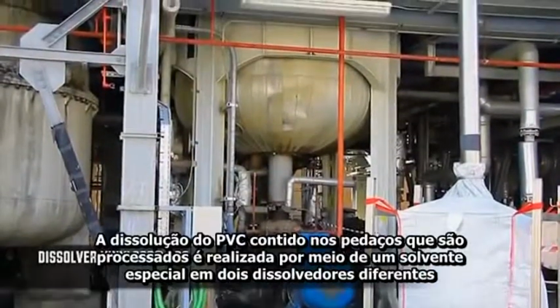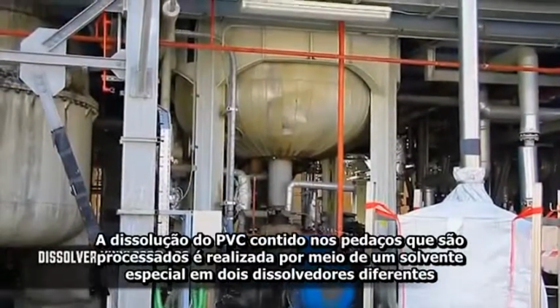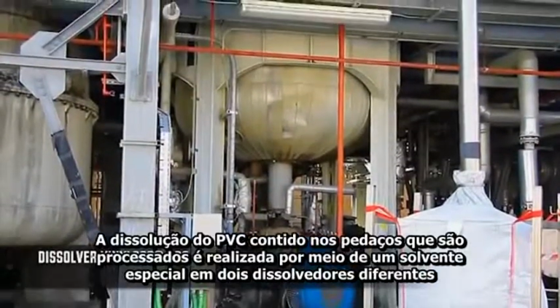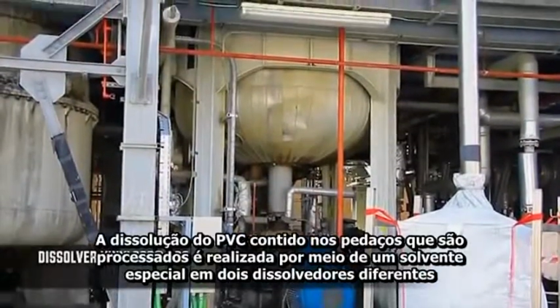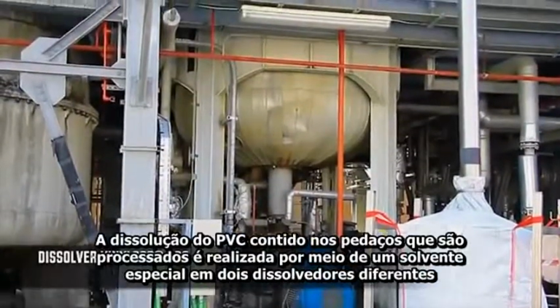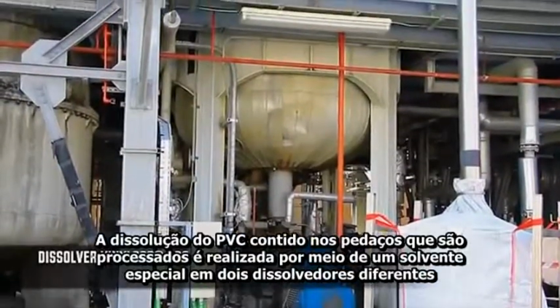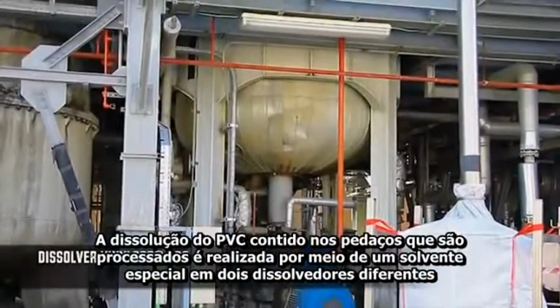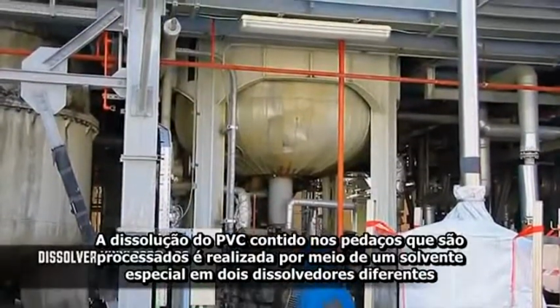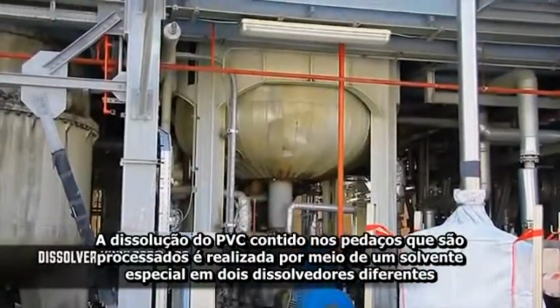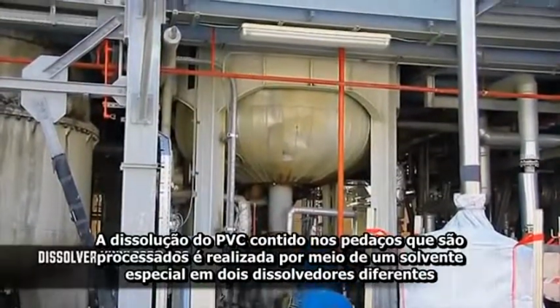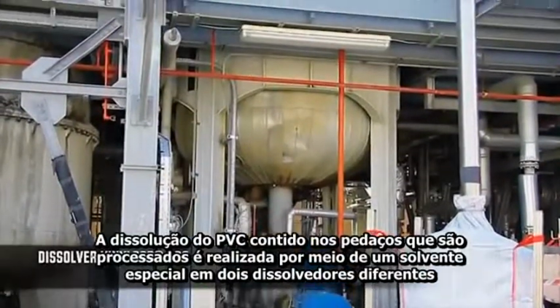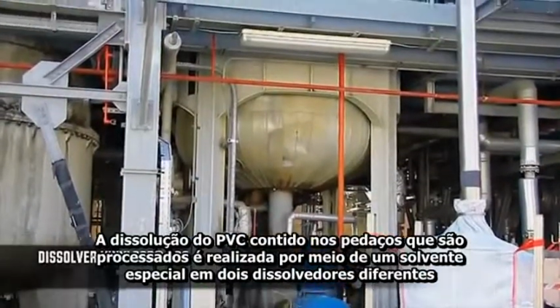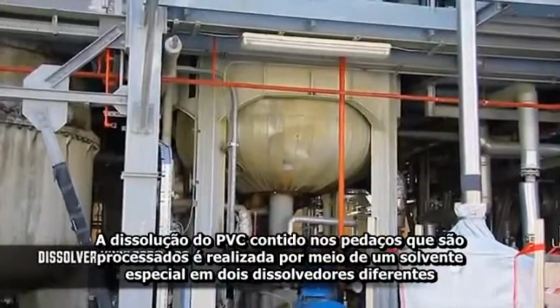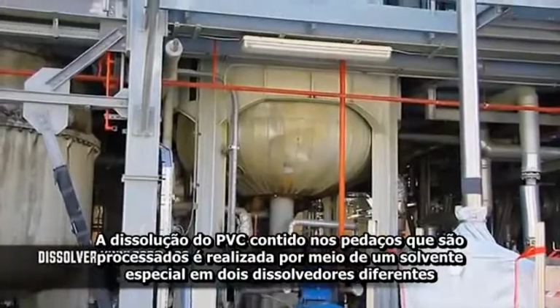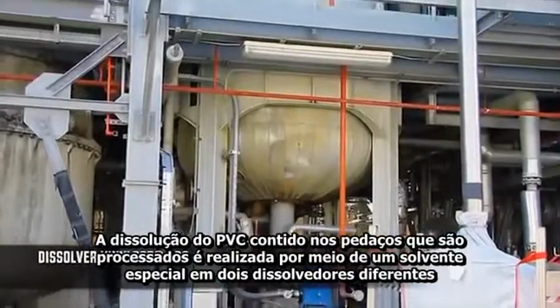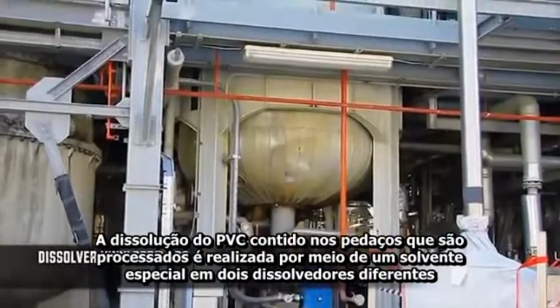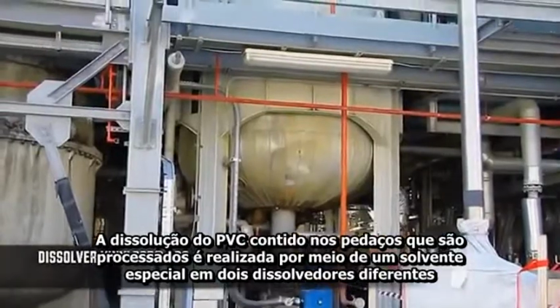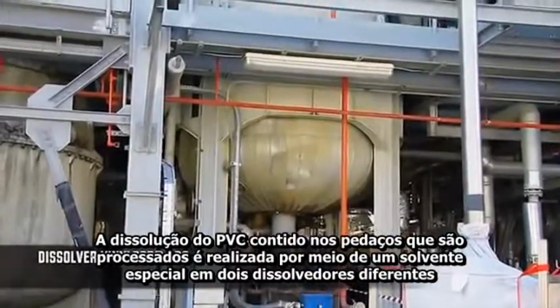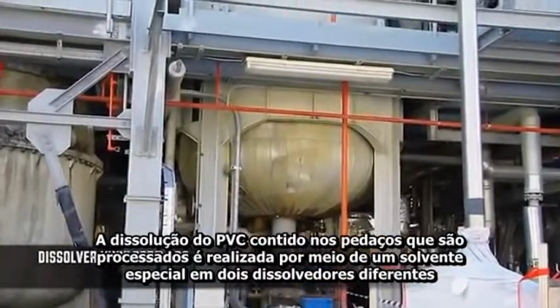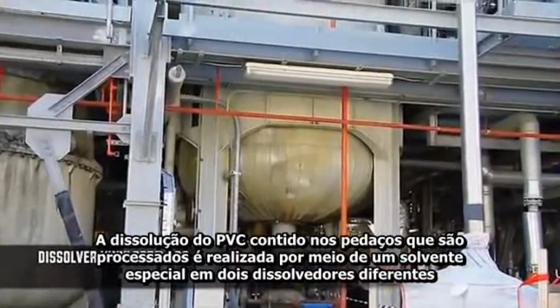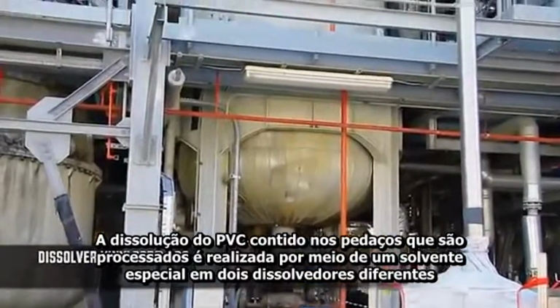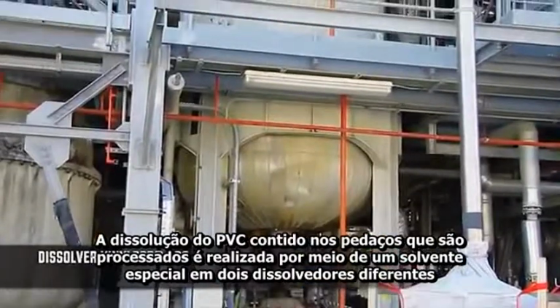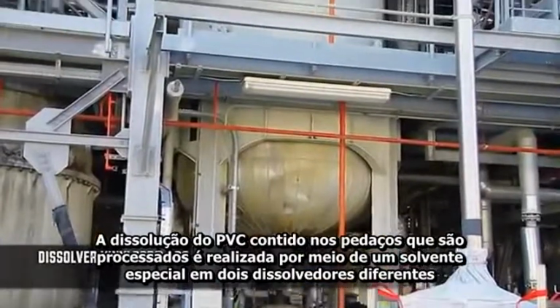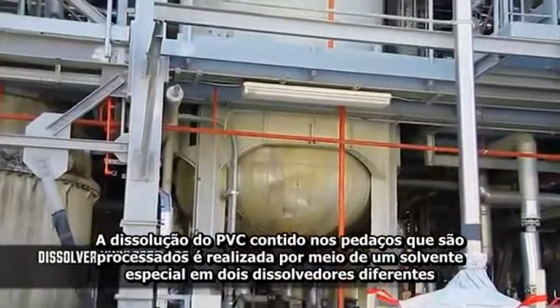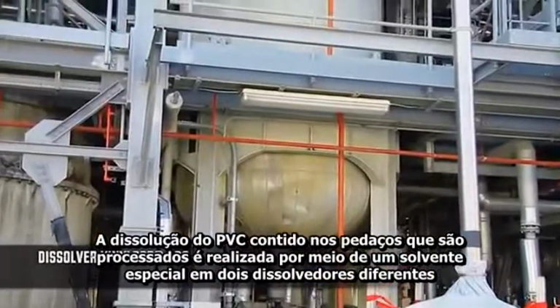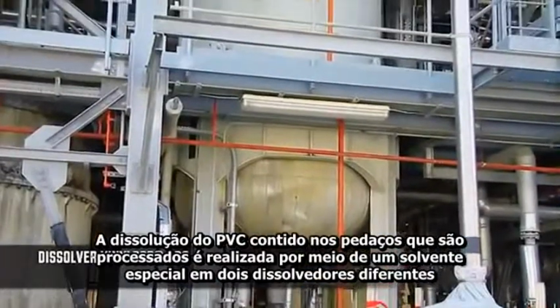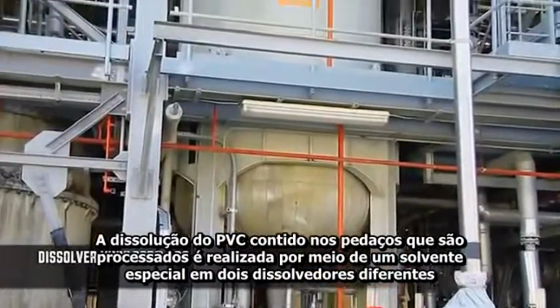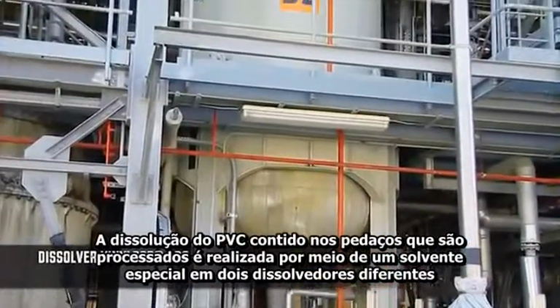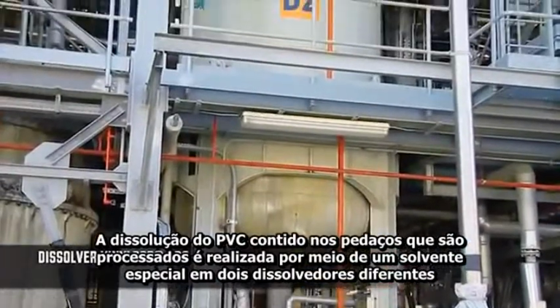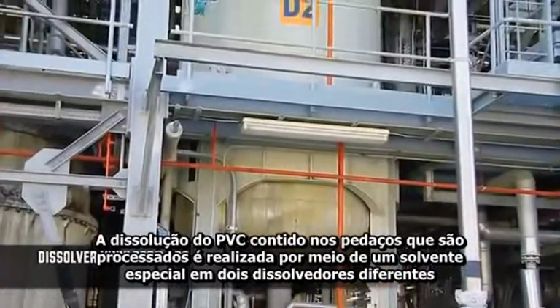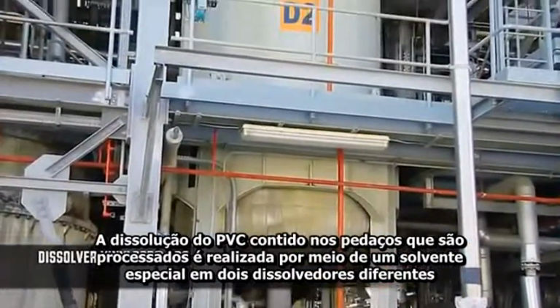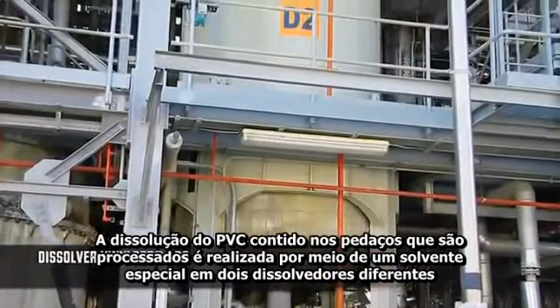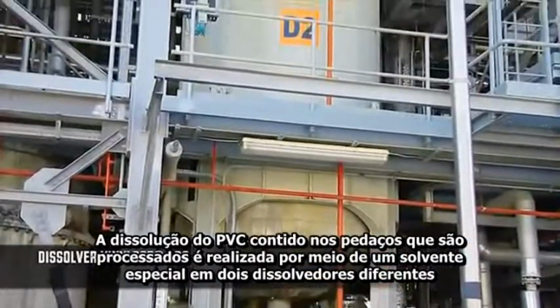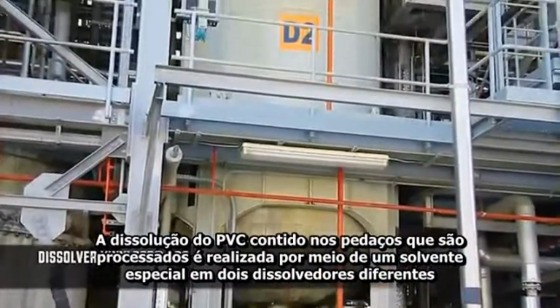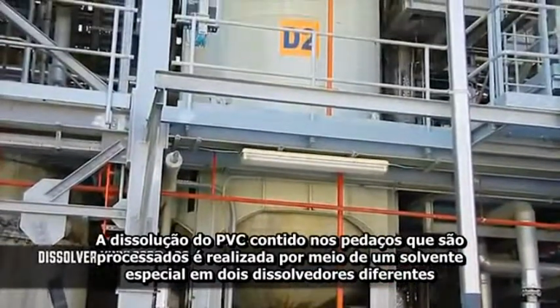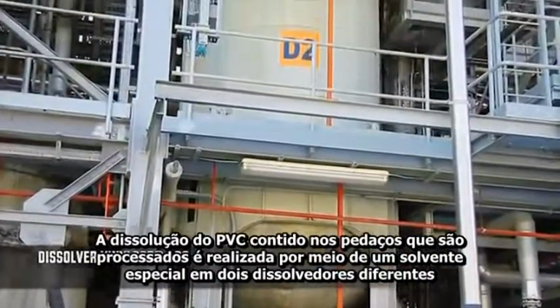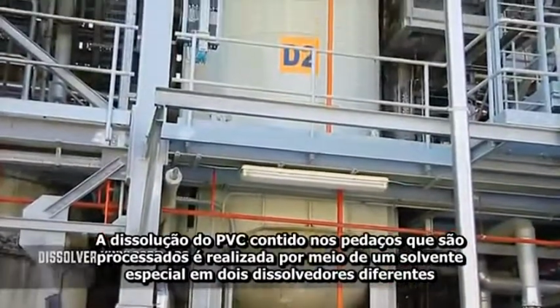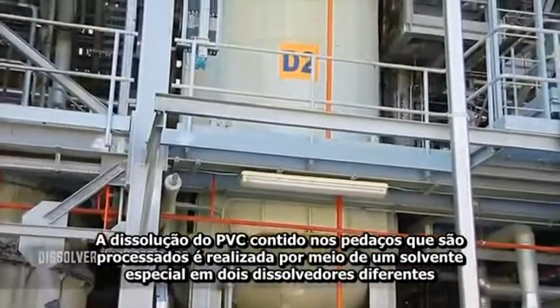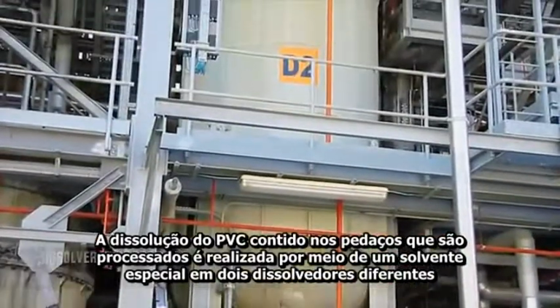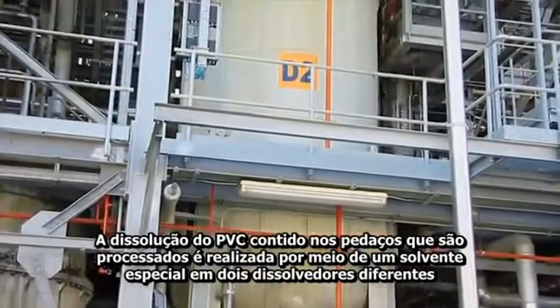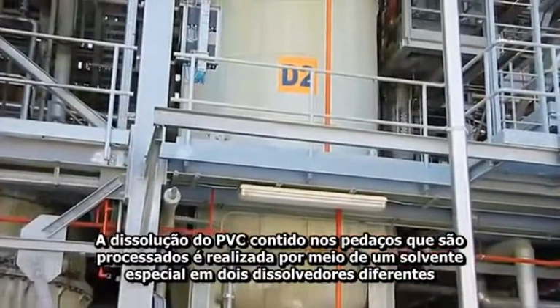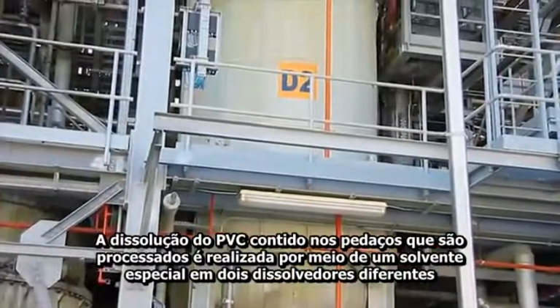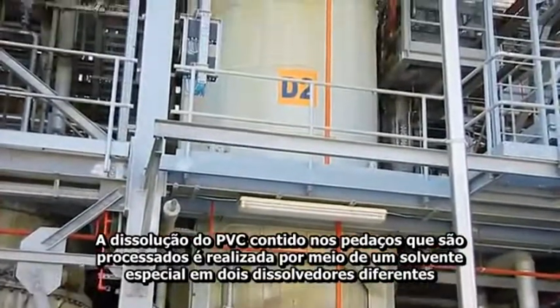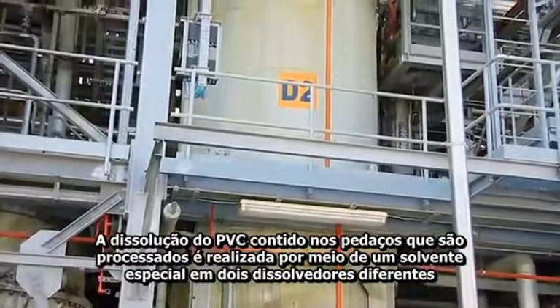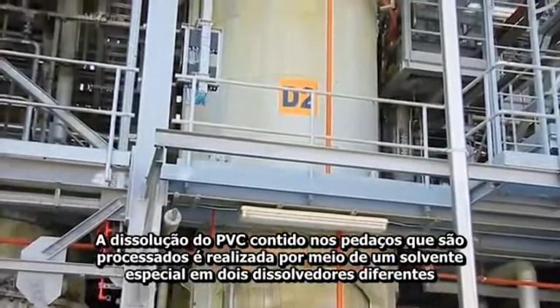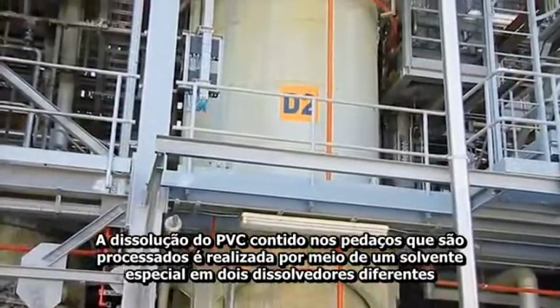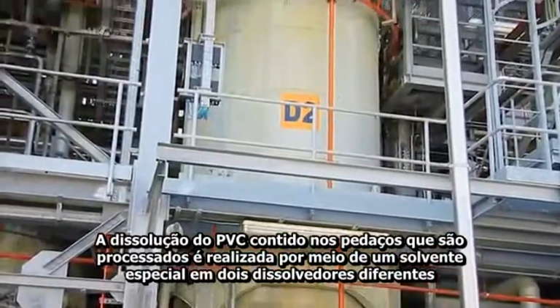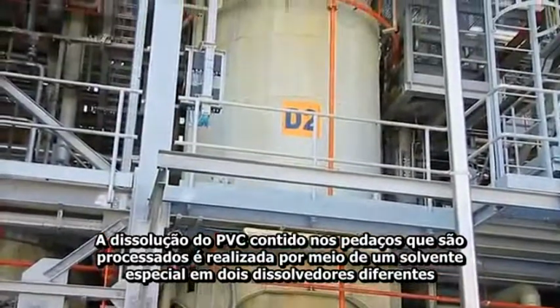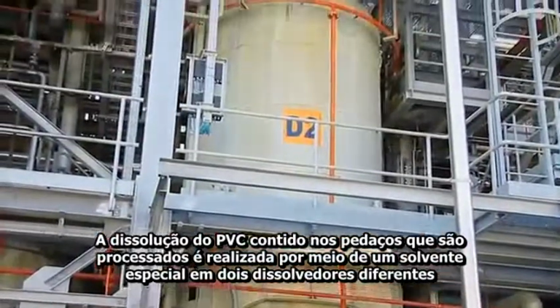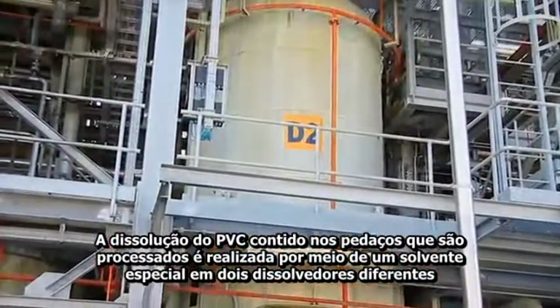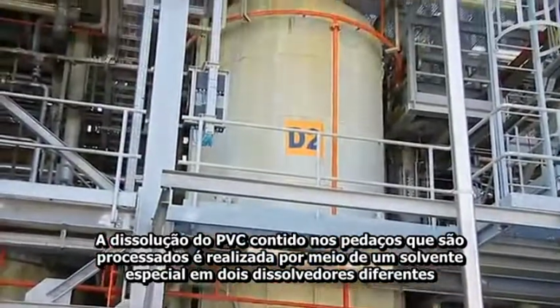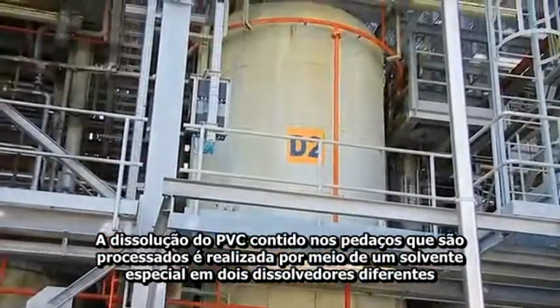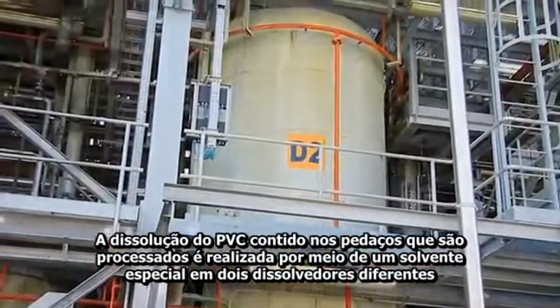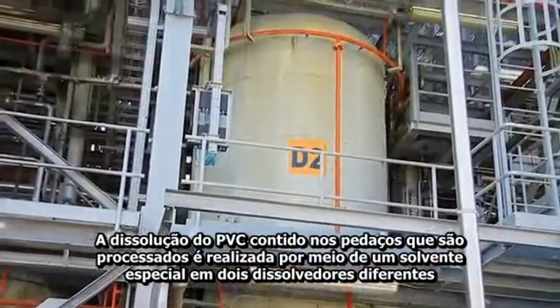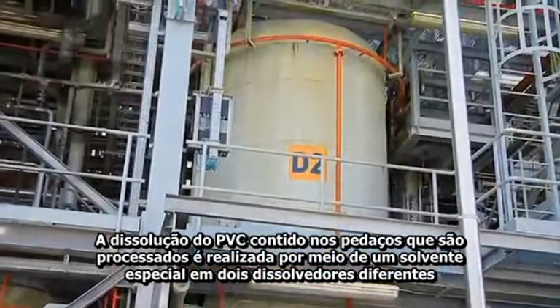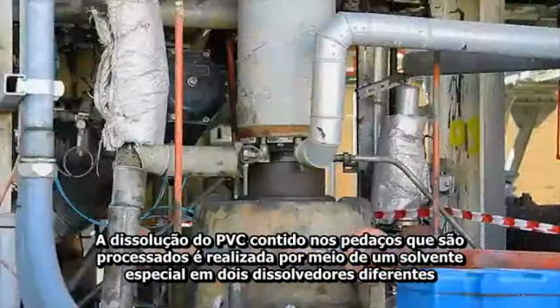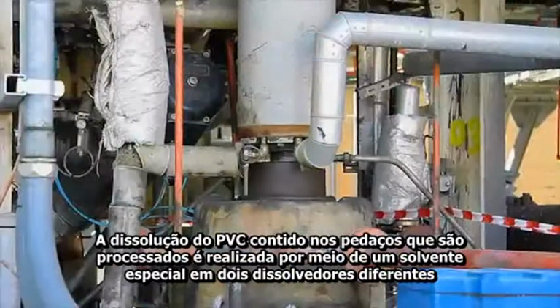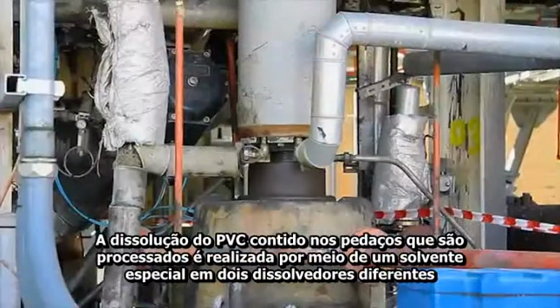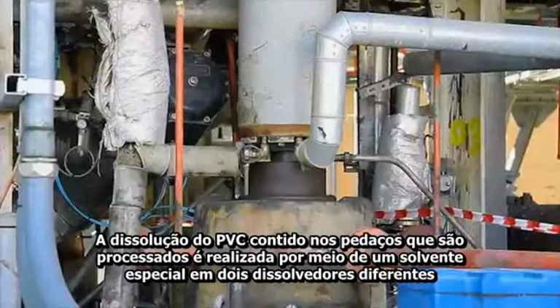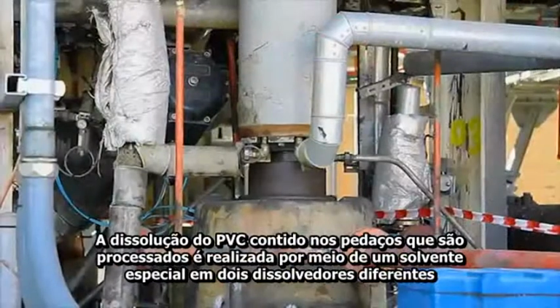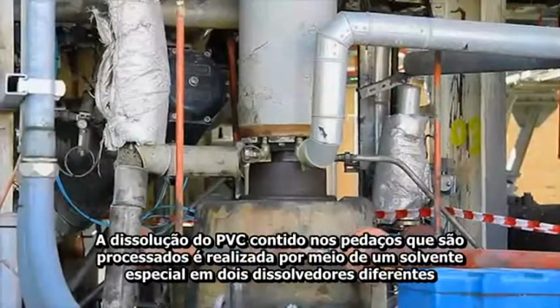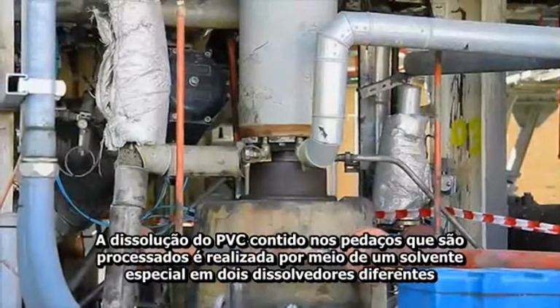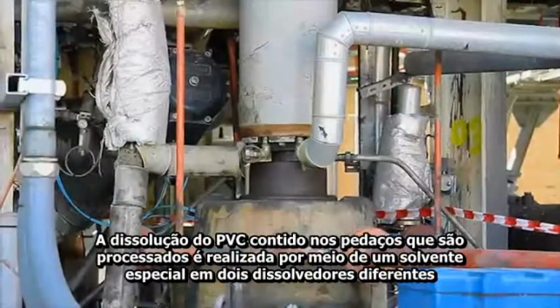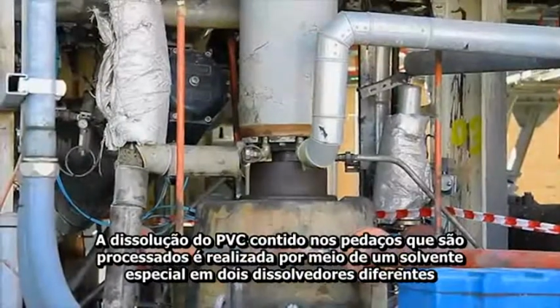Vinyl loop D2 and Texy loop D3 dissolver. The dissolution of the PVC contained in the scraps which are processed is carried out by means of a special solvent in two different dissolvers.